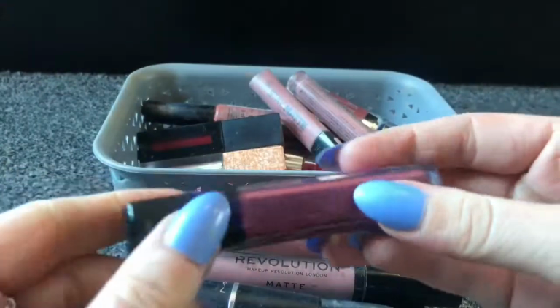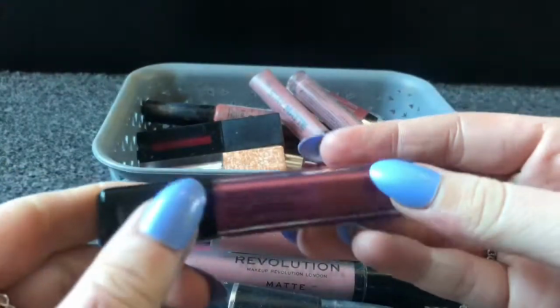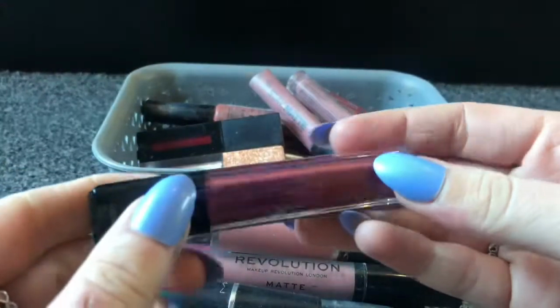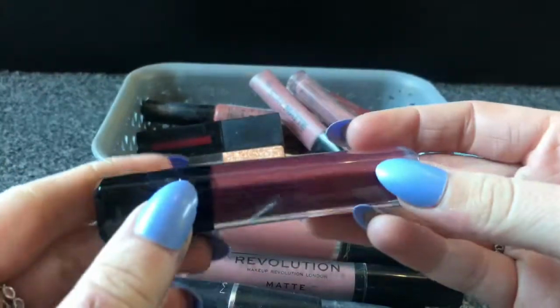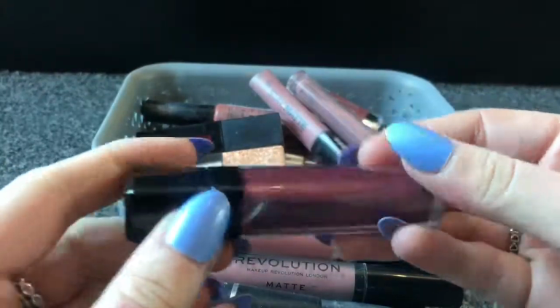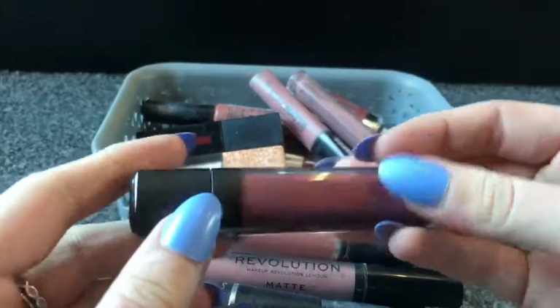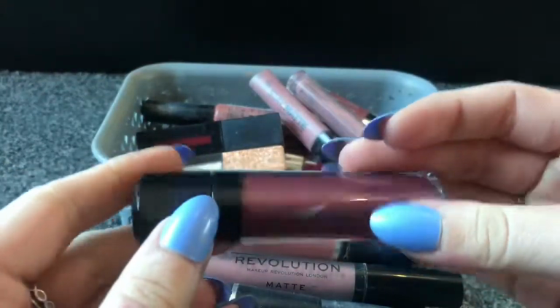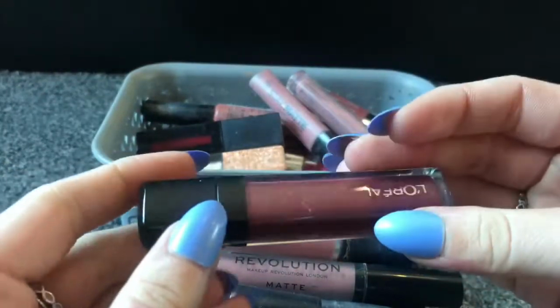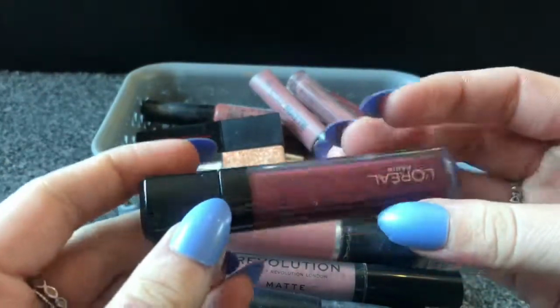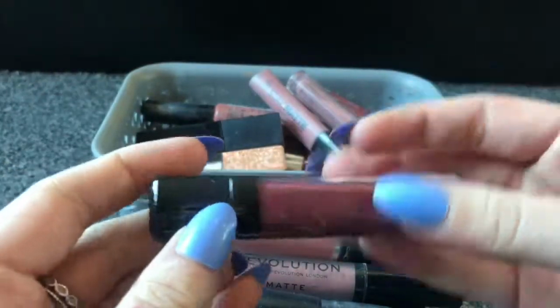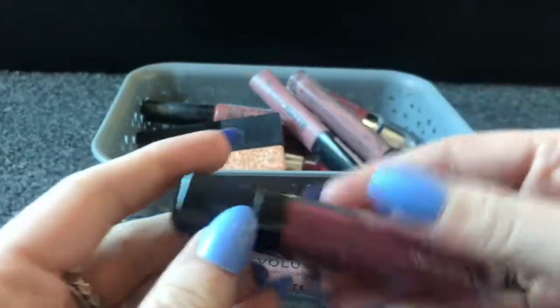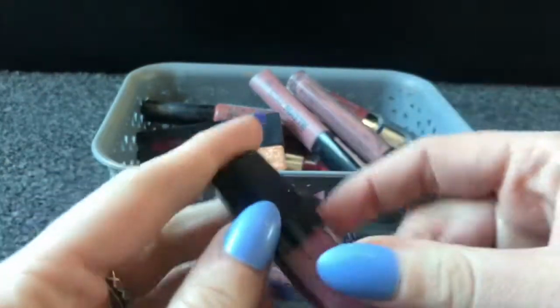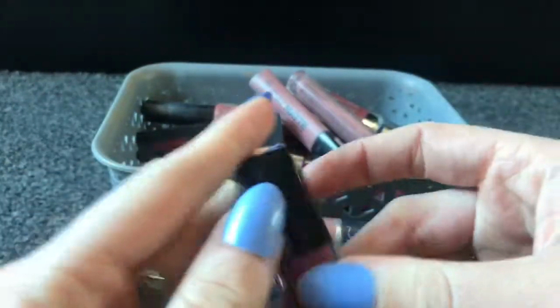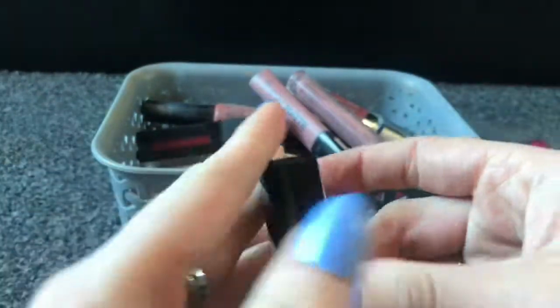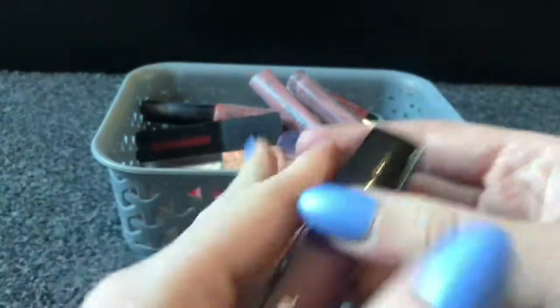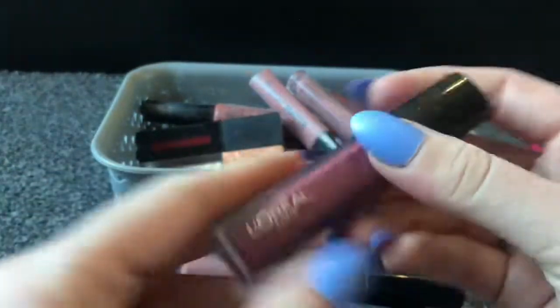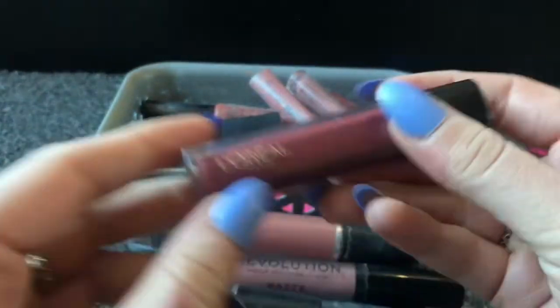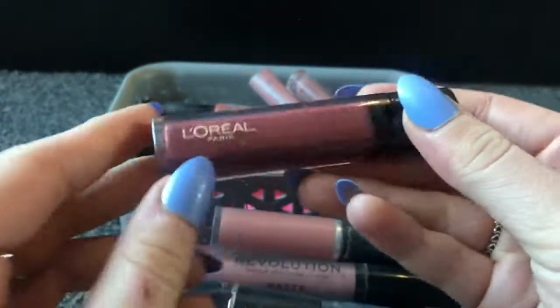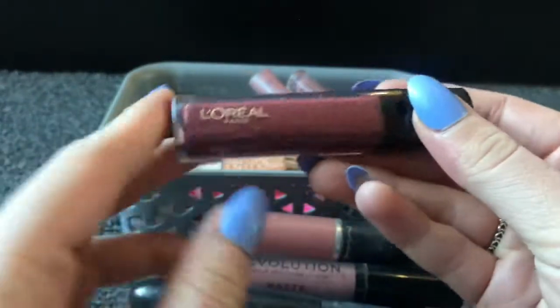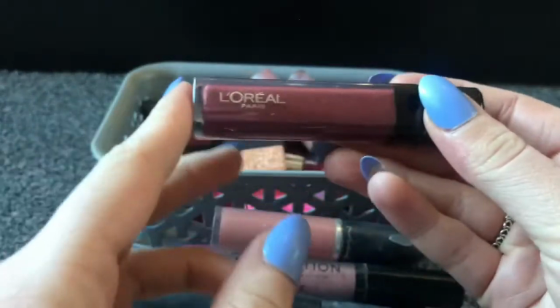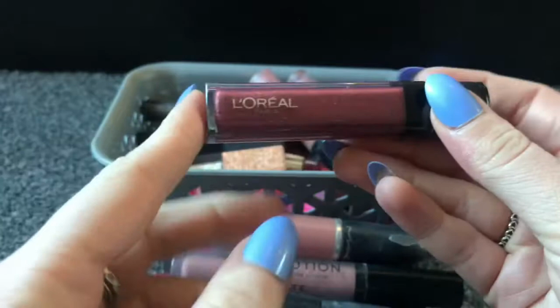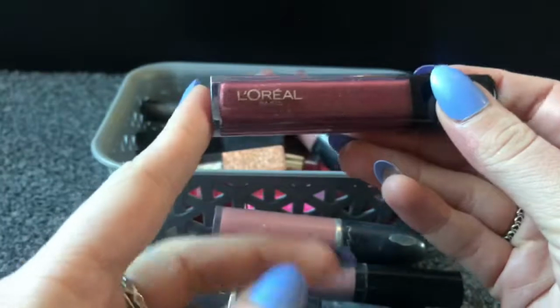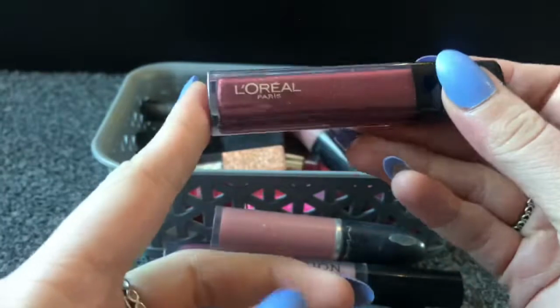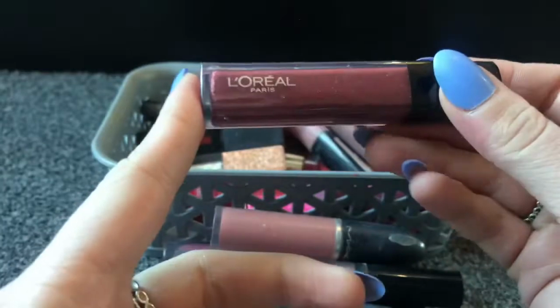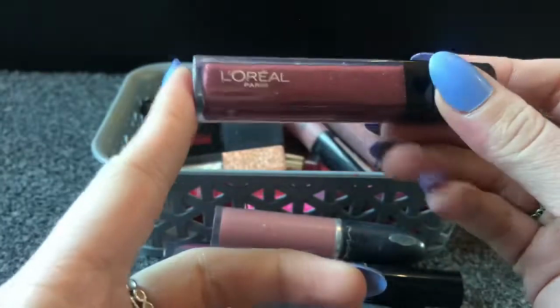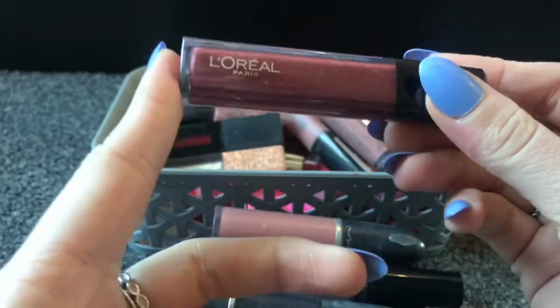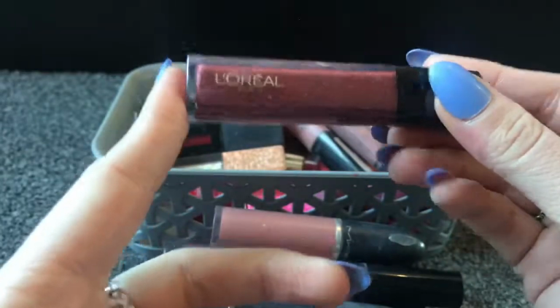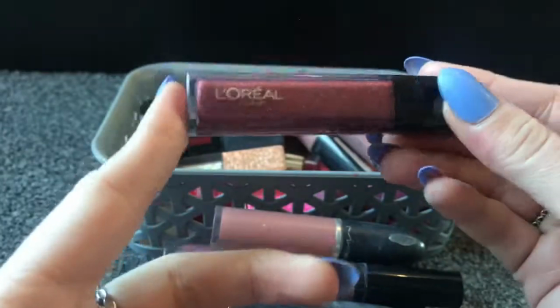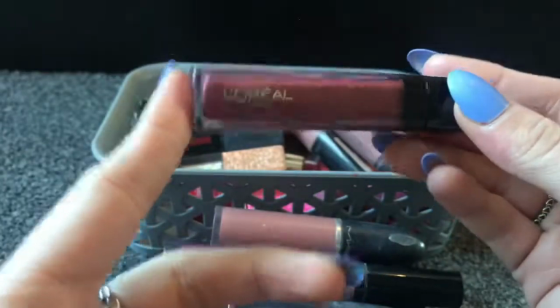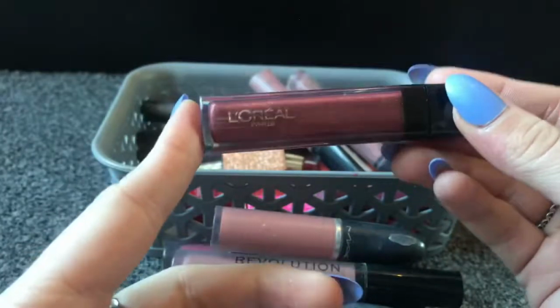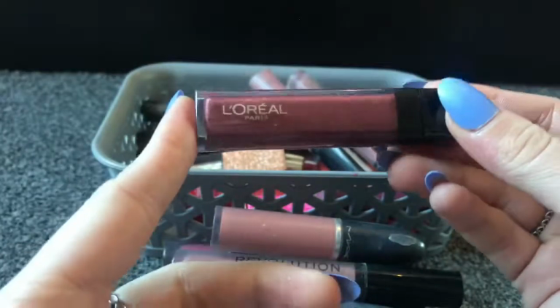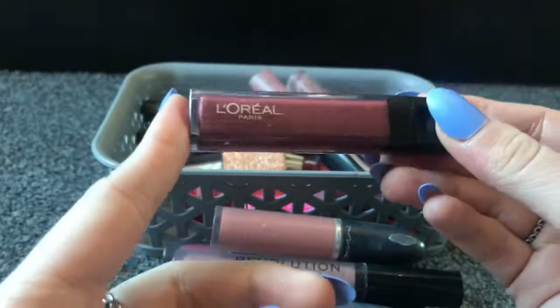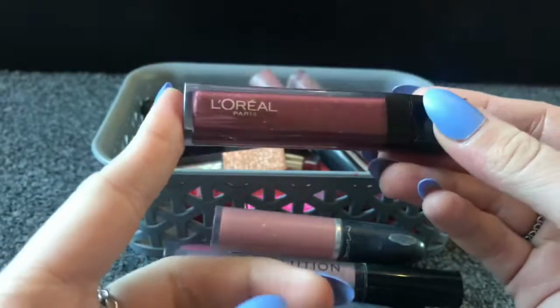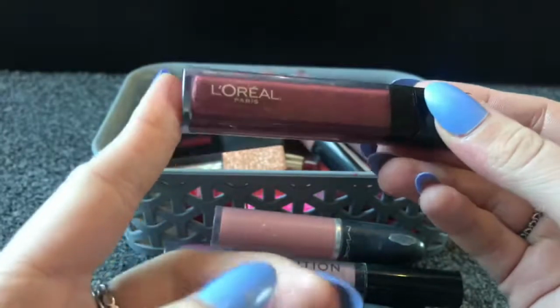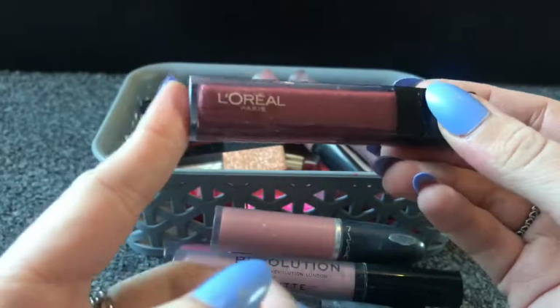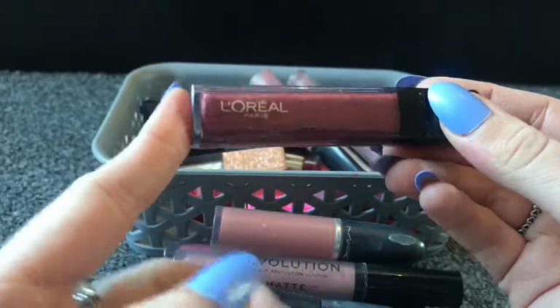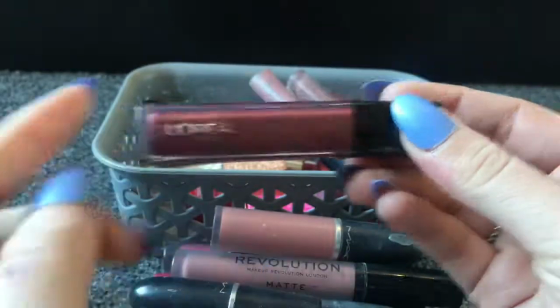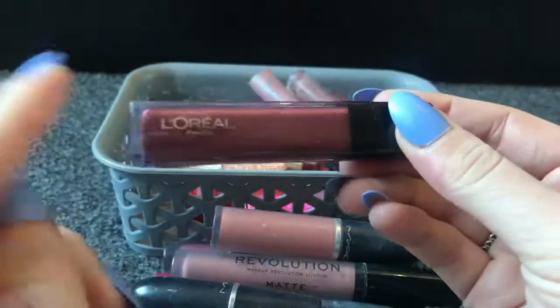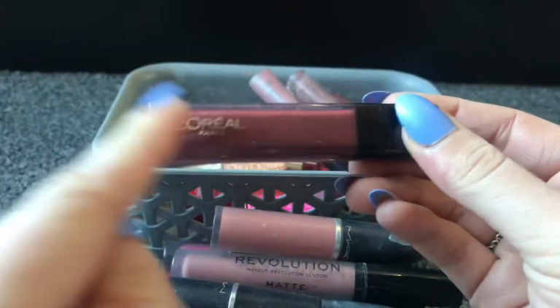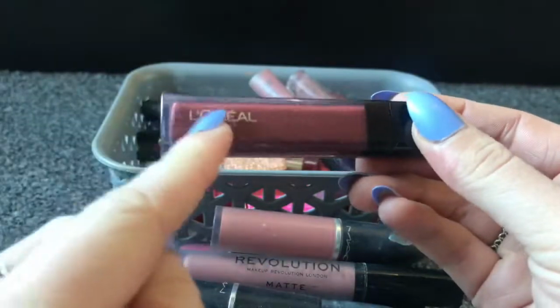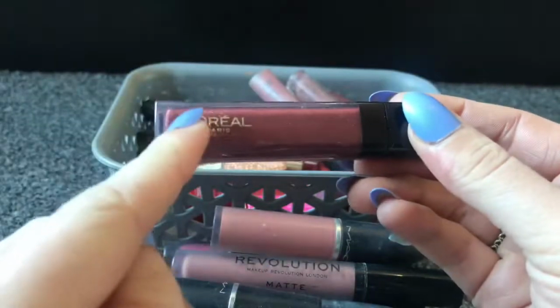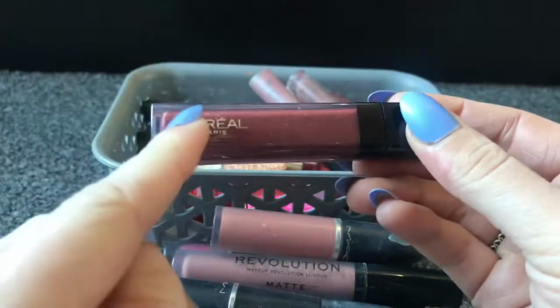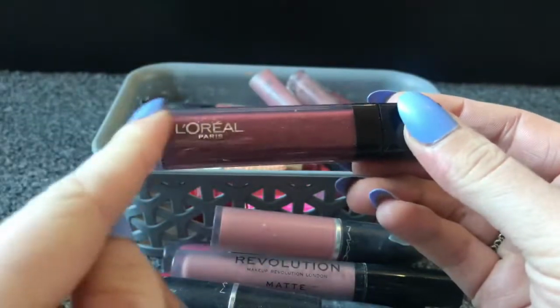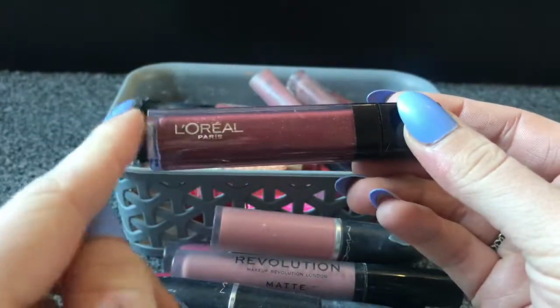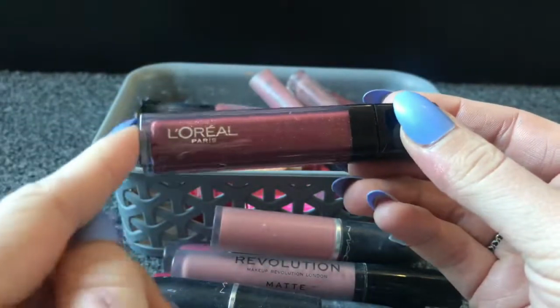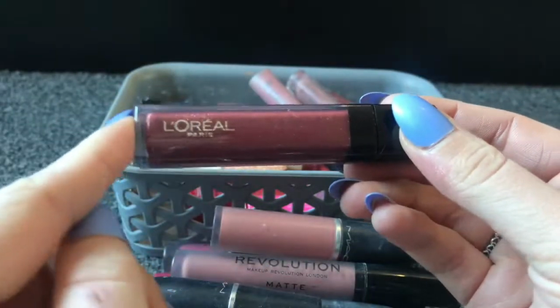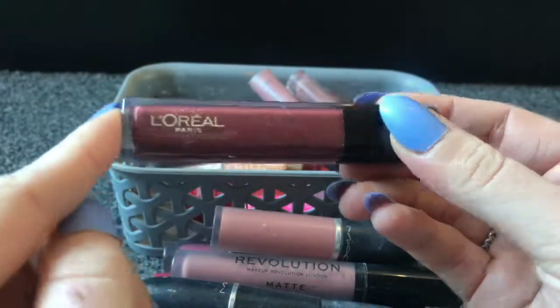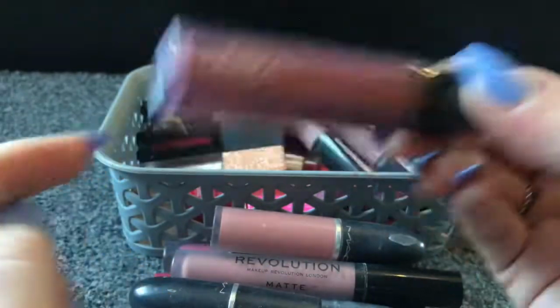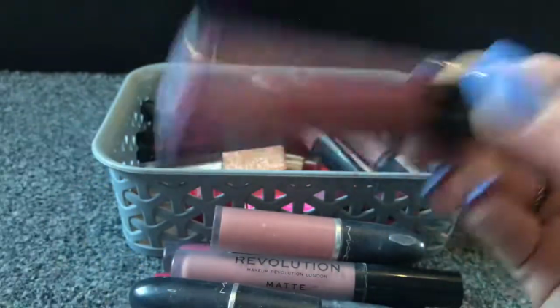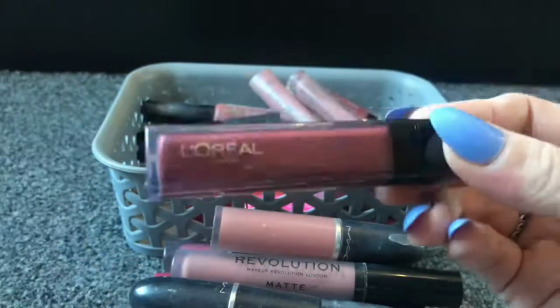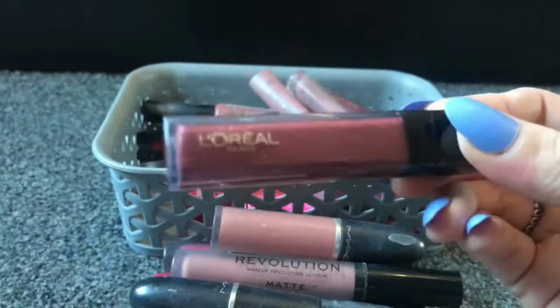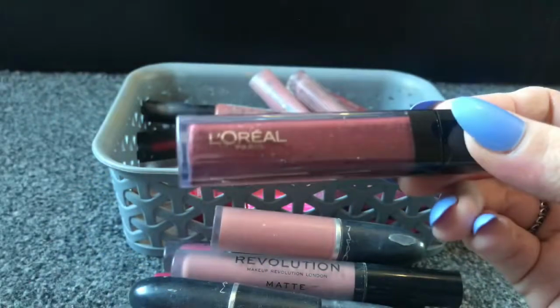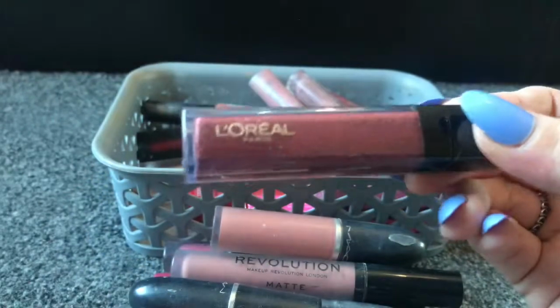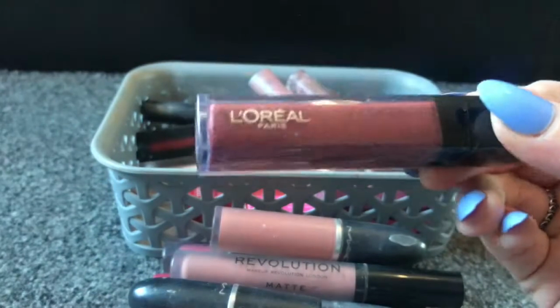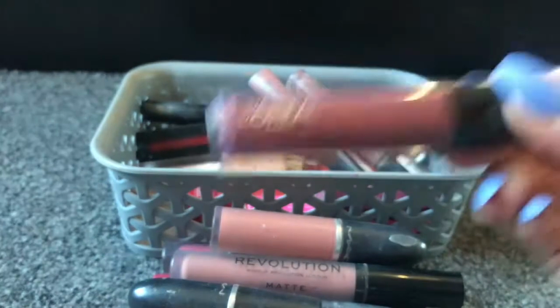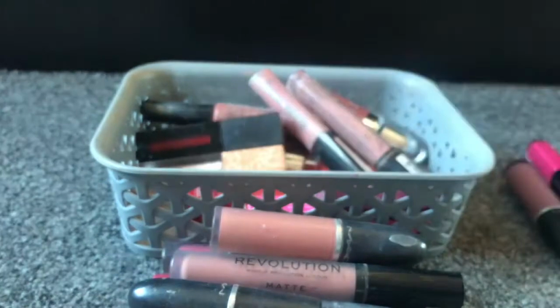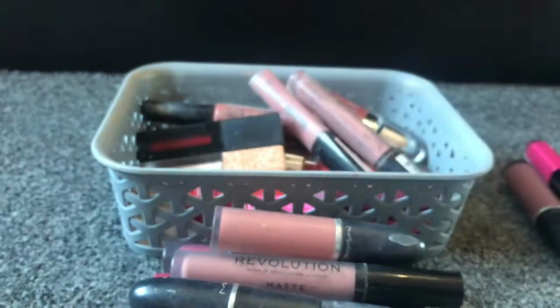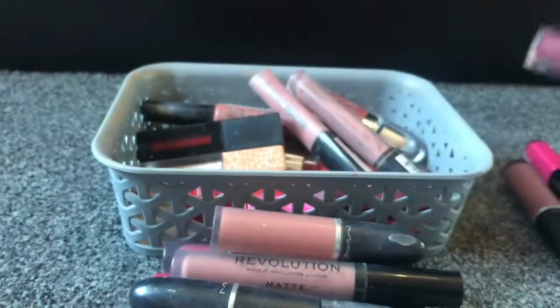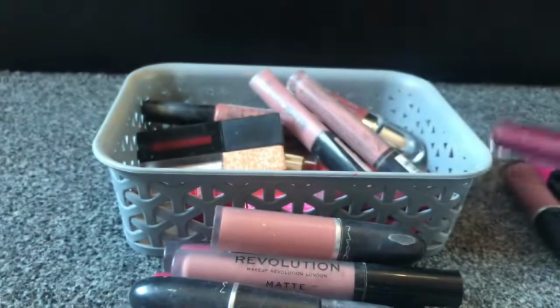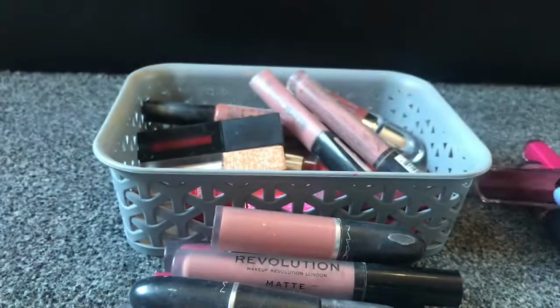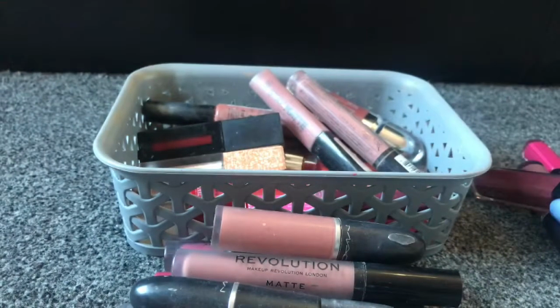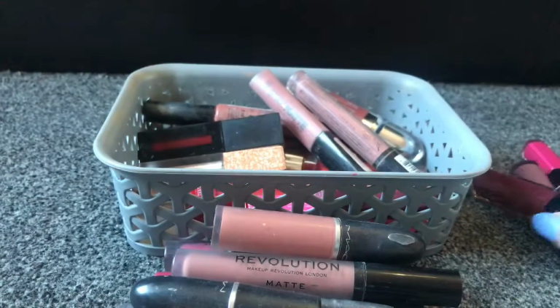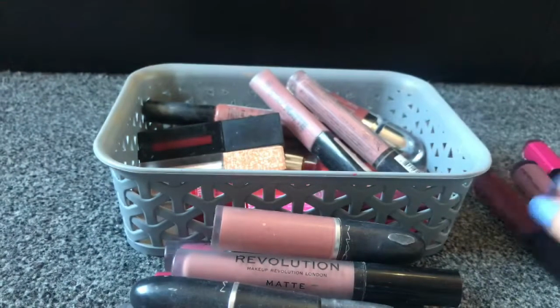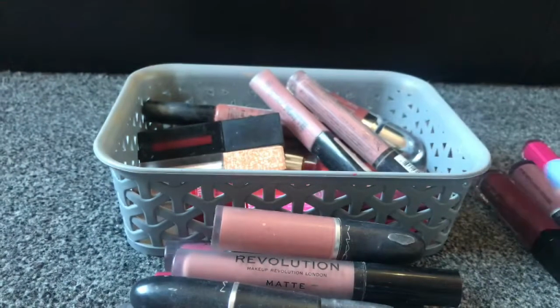Next I've got this L'Oreal lip gloss — I'm probably not going to wear this because it's just a bit dark, so that's going to go in the giveaway pile.